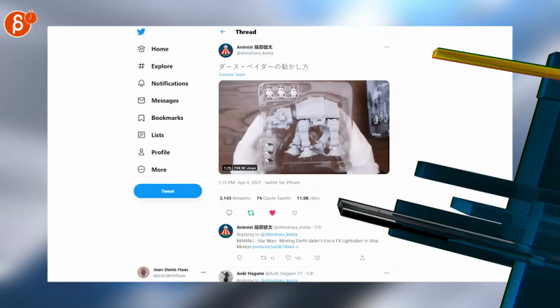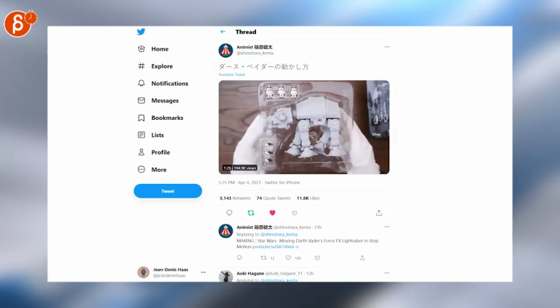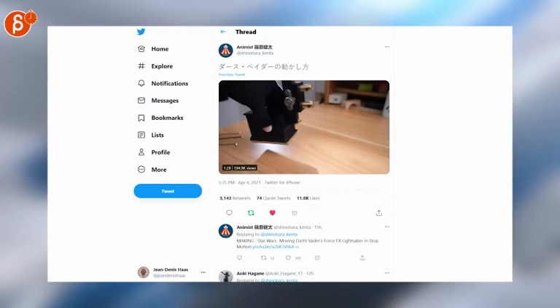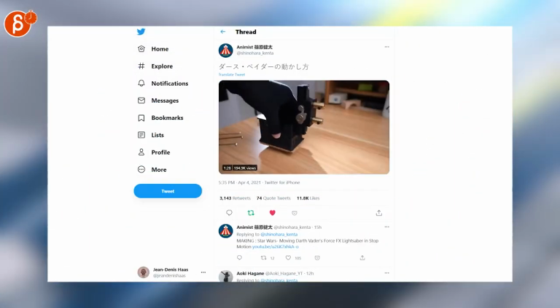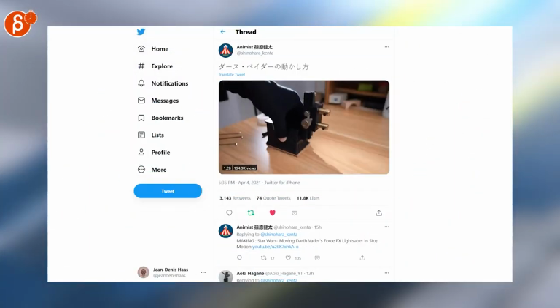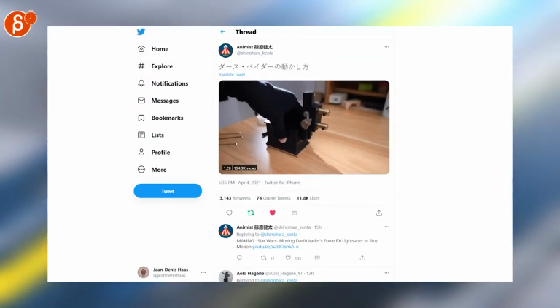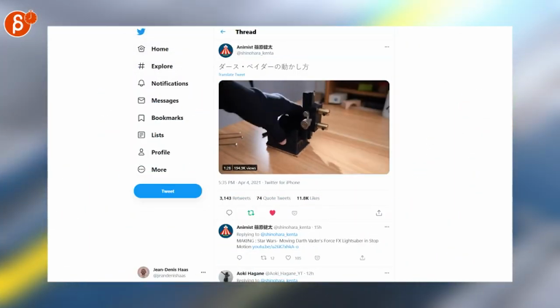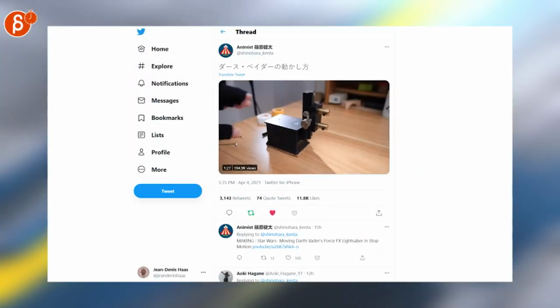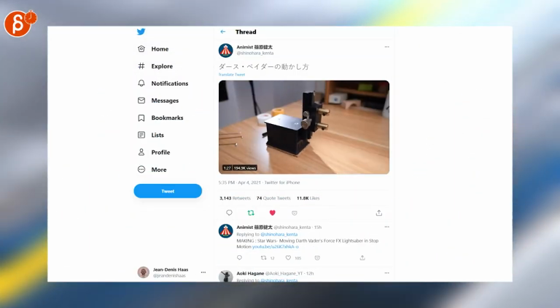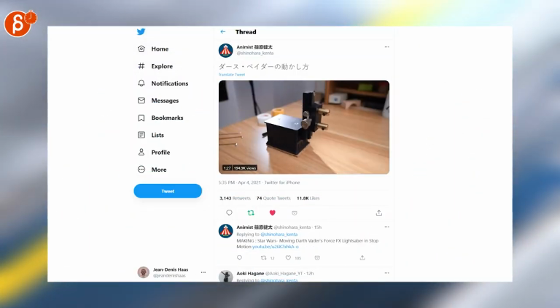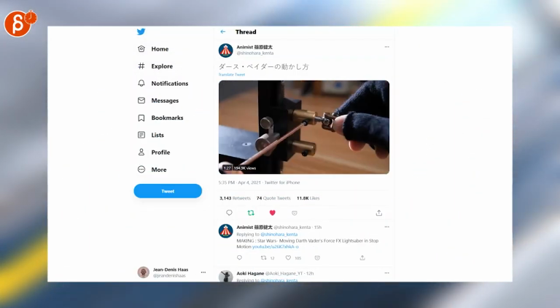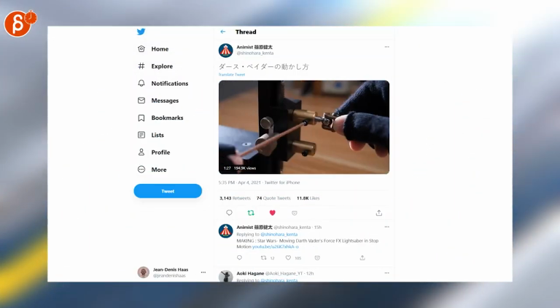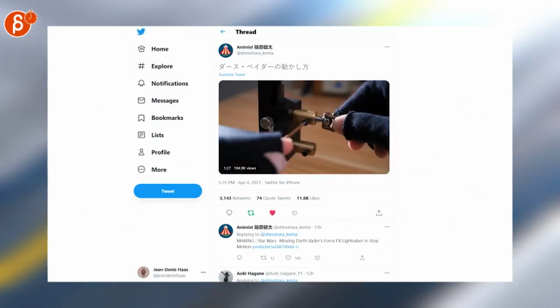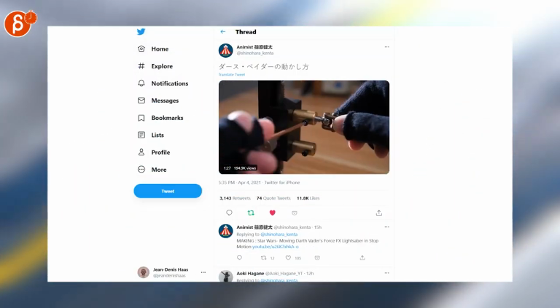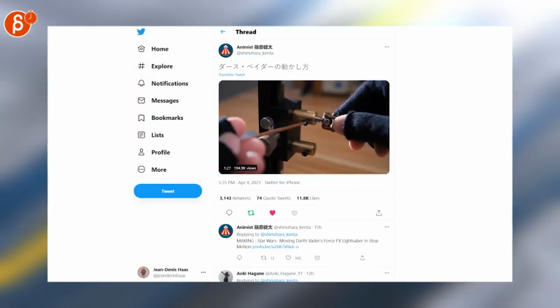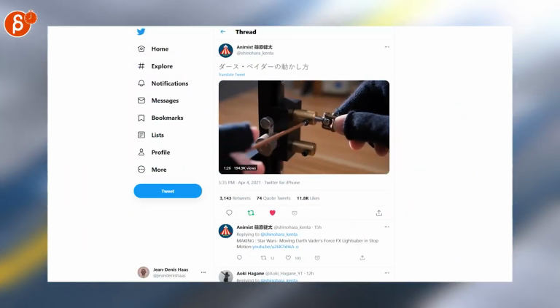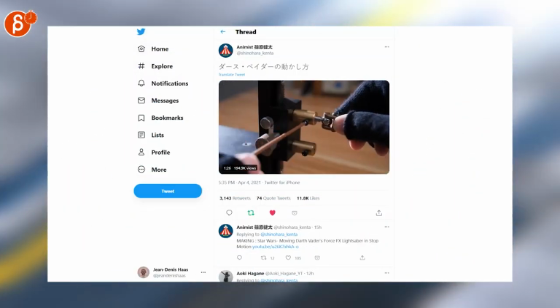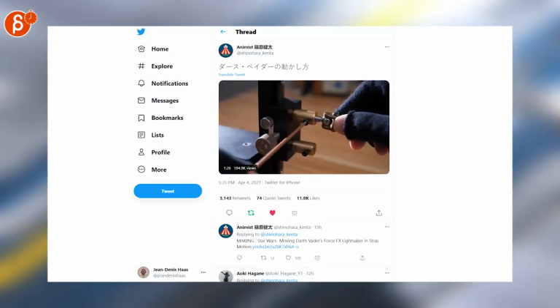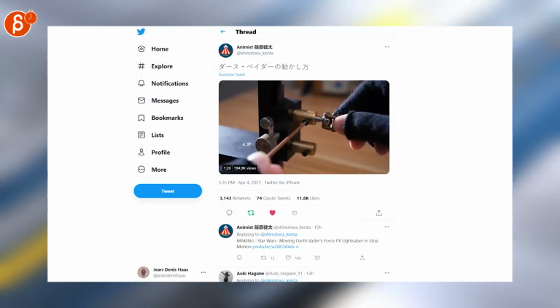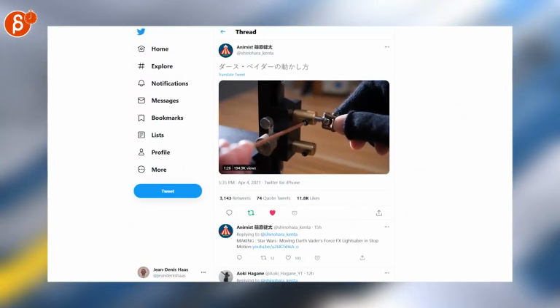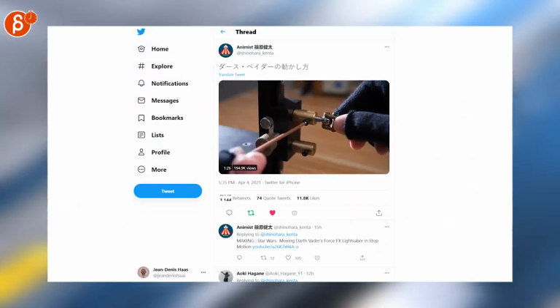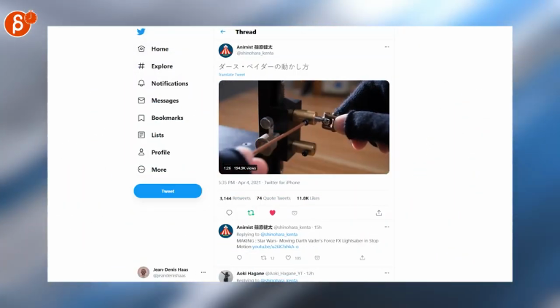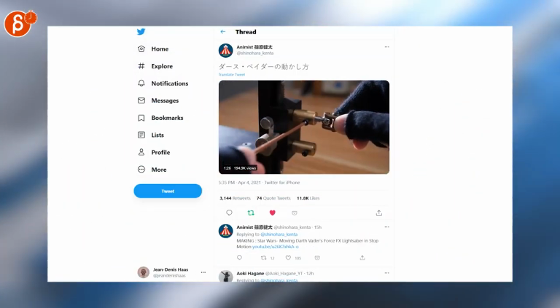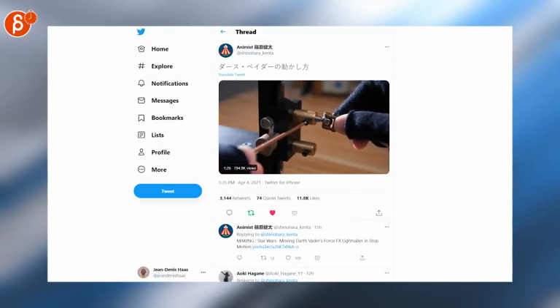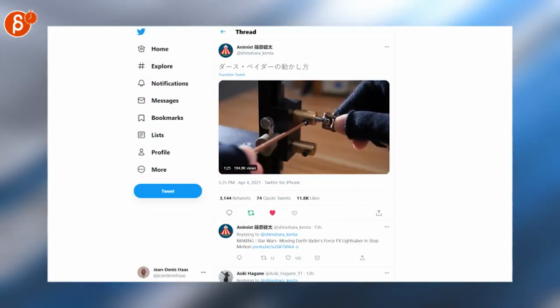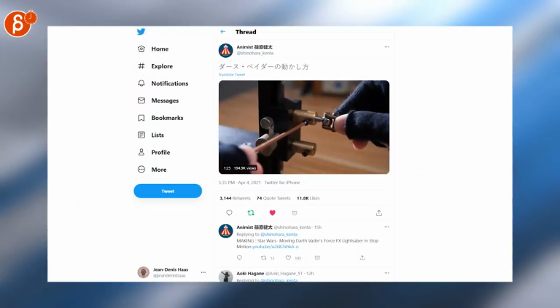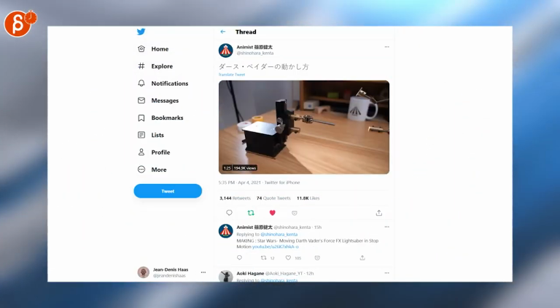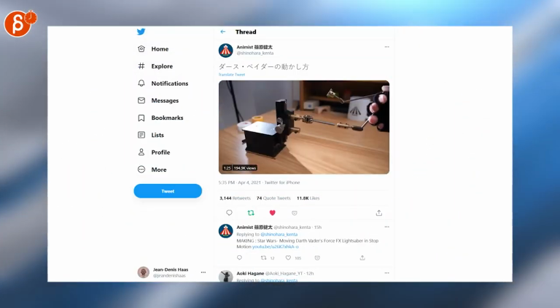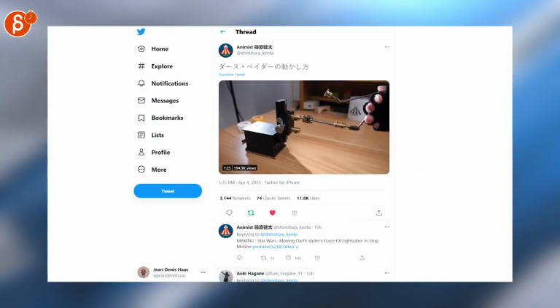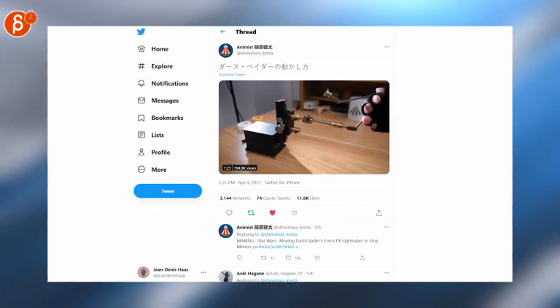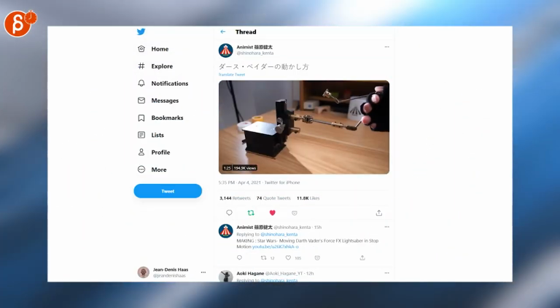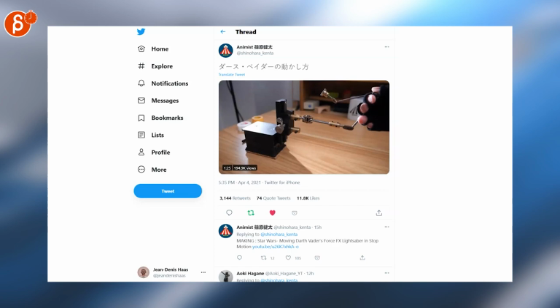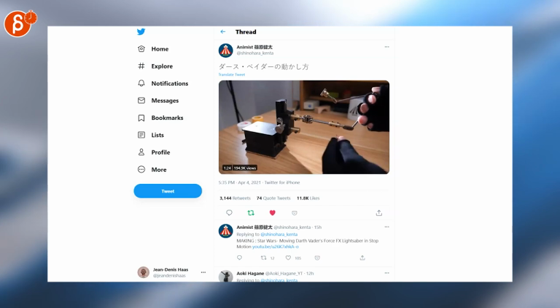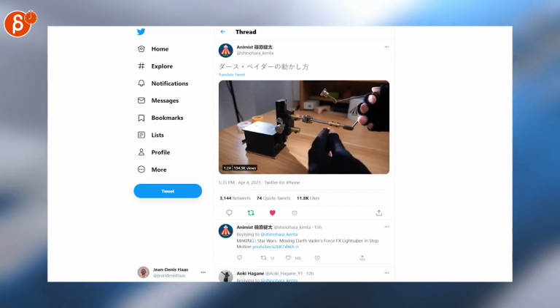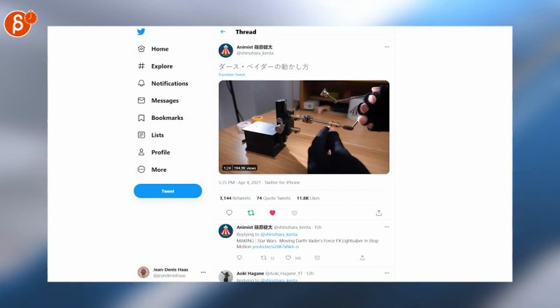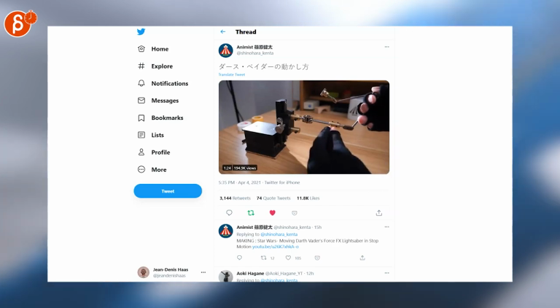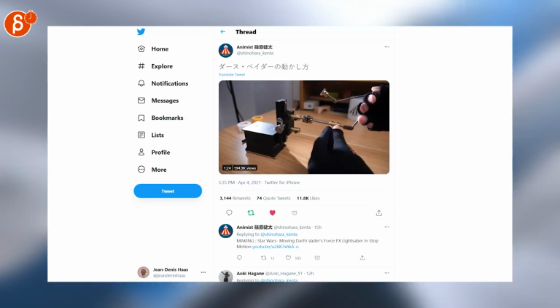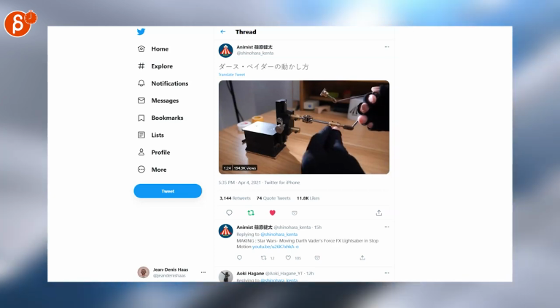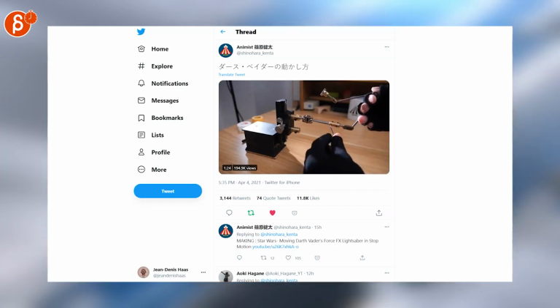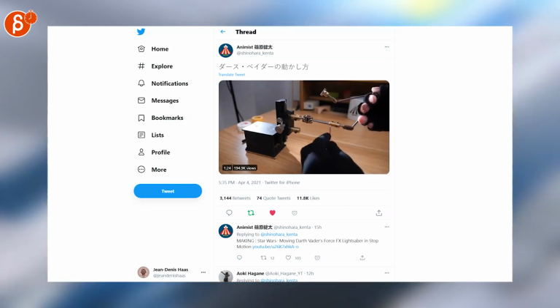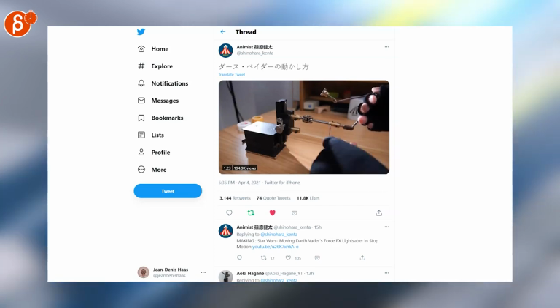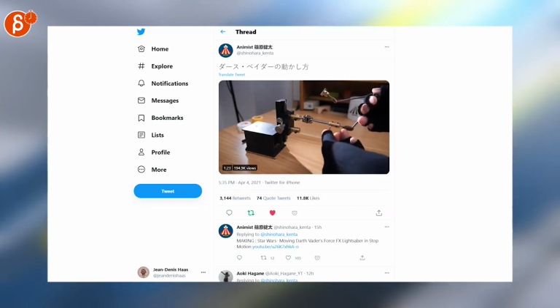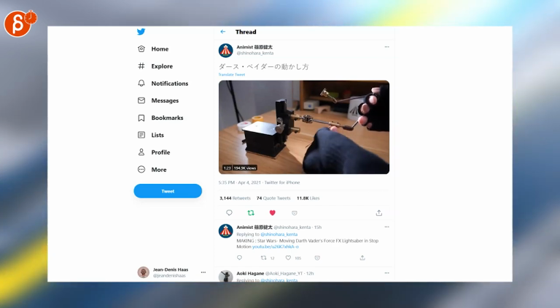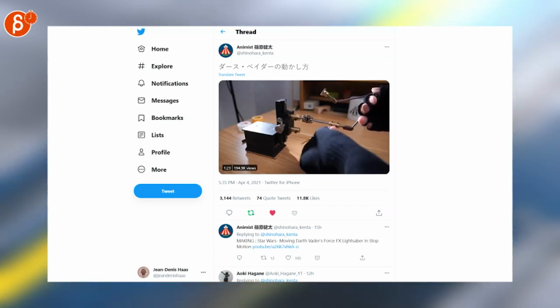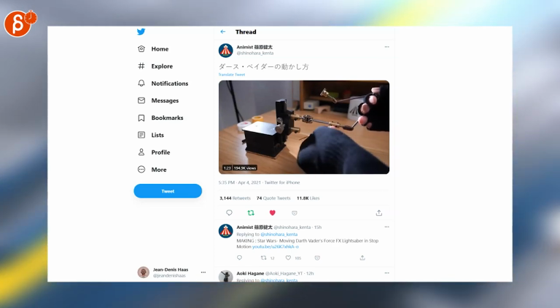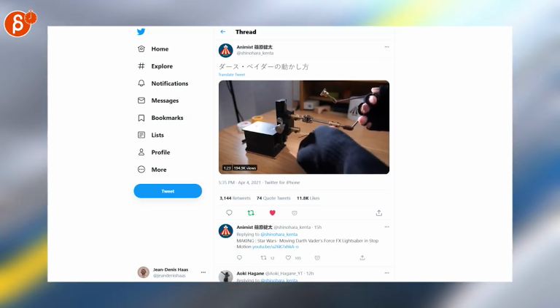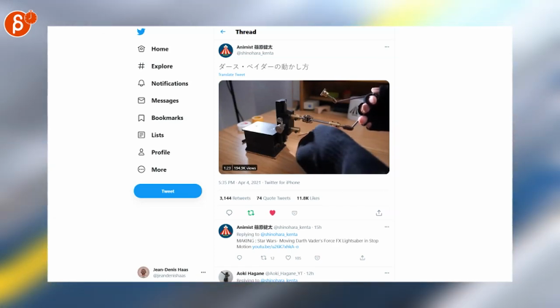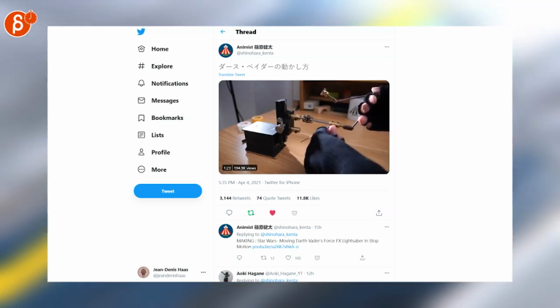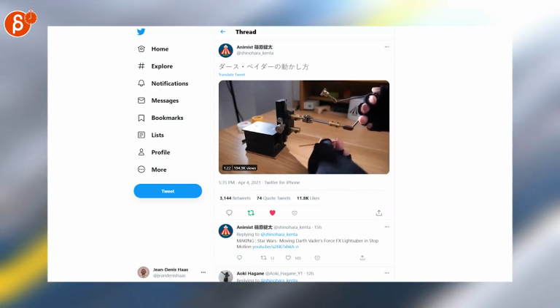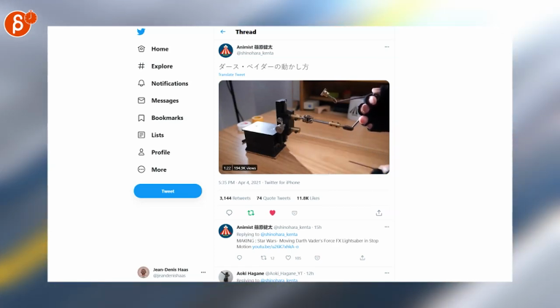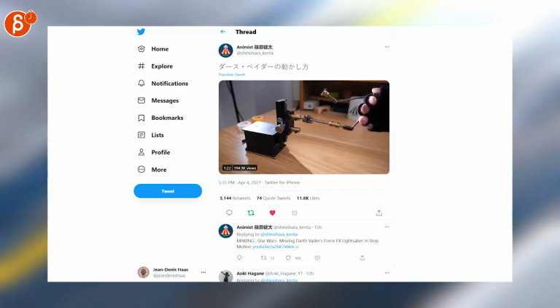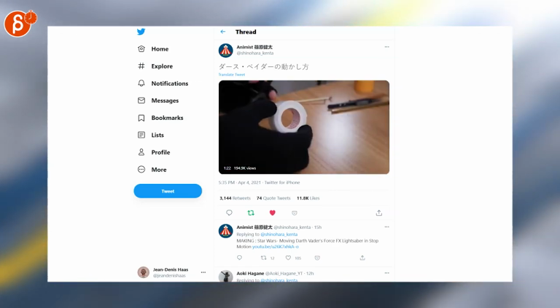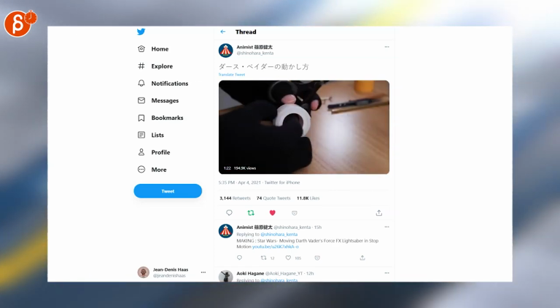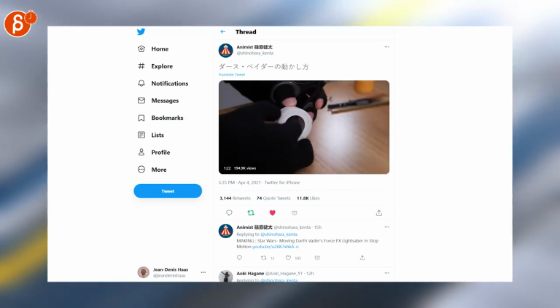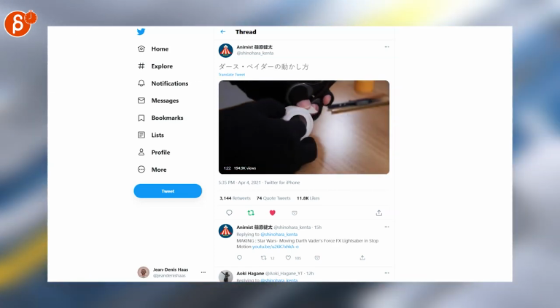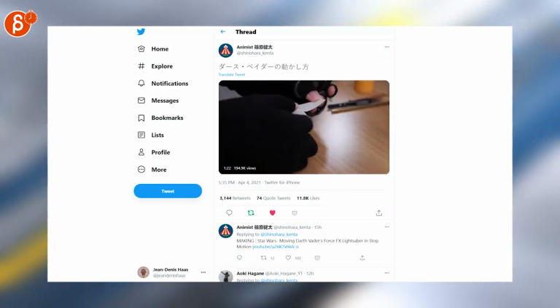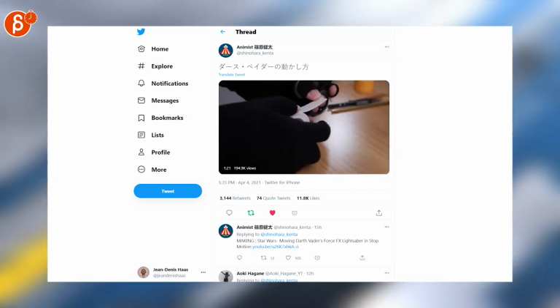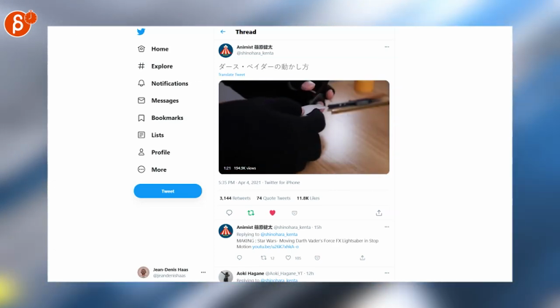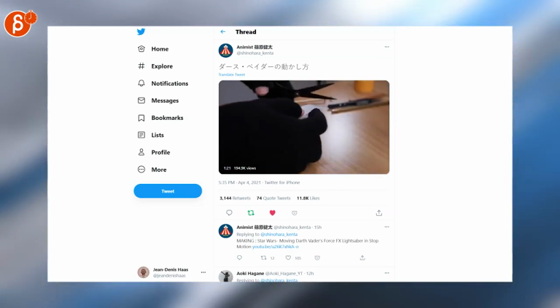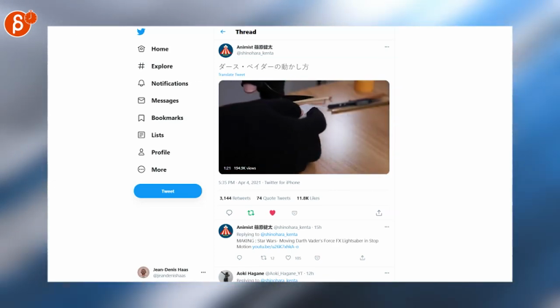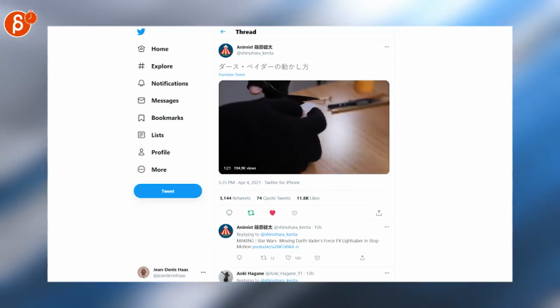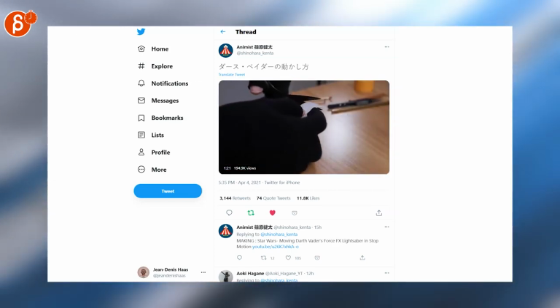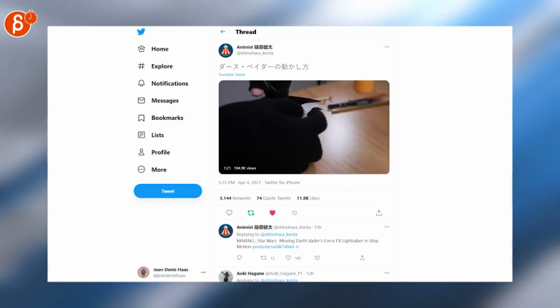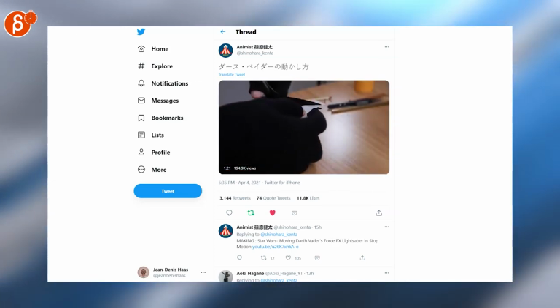Last but not least, another fantastic sub-motion piece. I love it when it shows the behind the scenes of how it's done. It's a cute watch, and the whole thing has a really cute ending too.